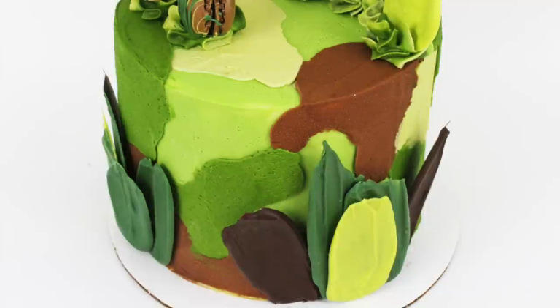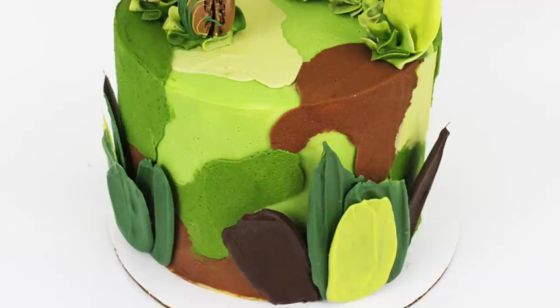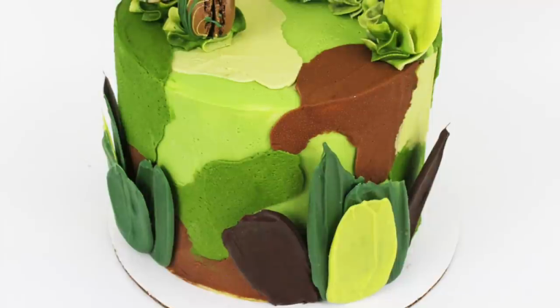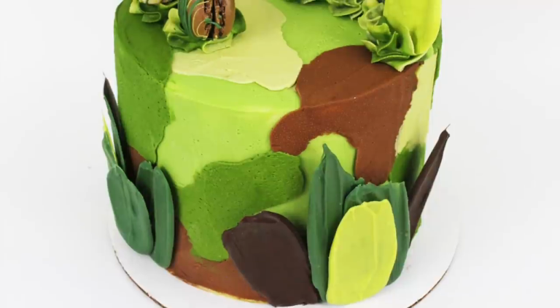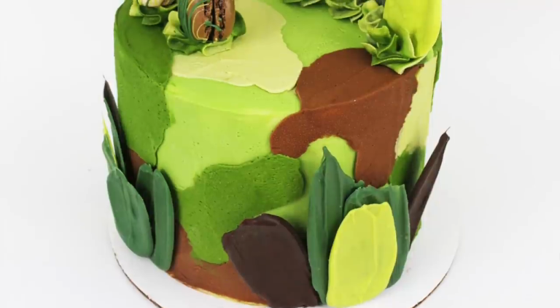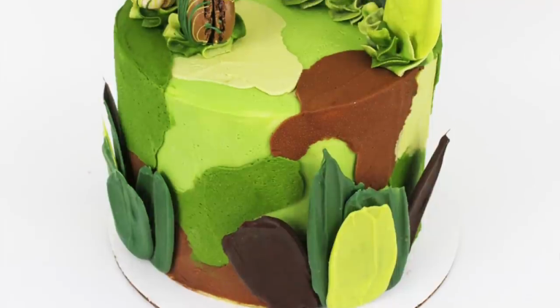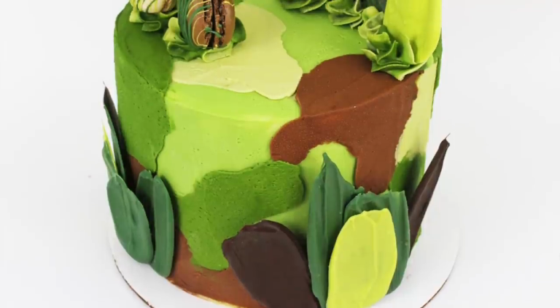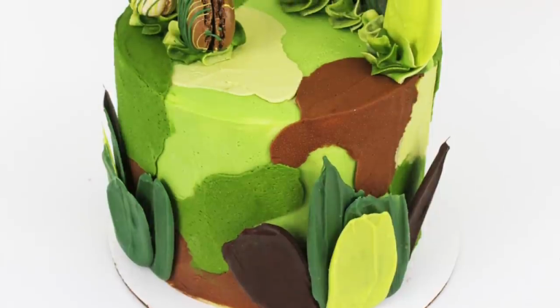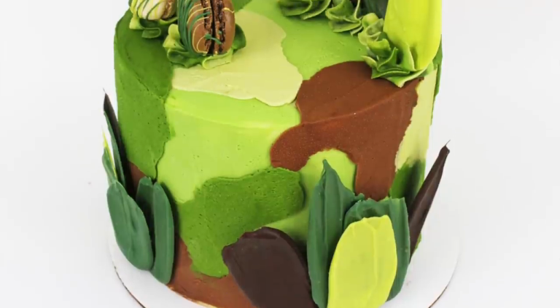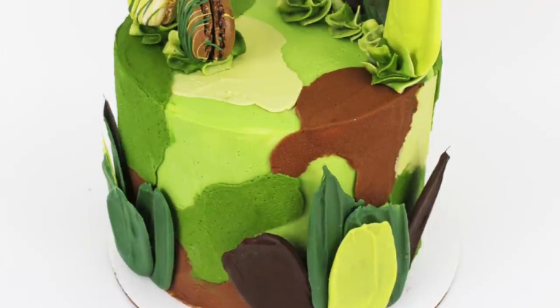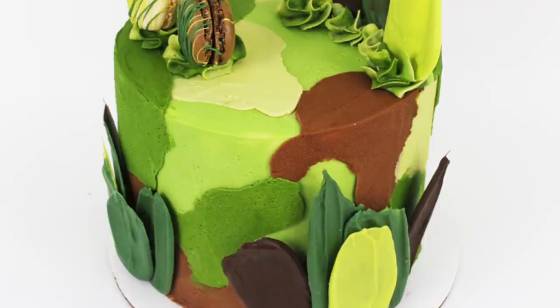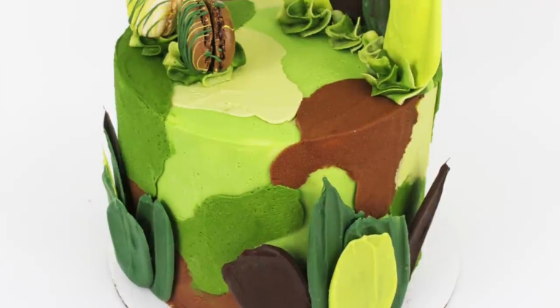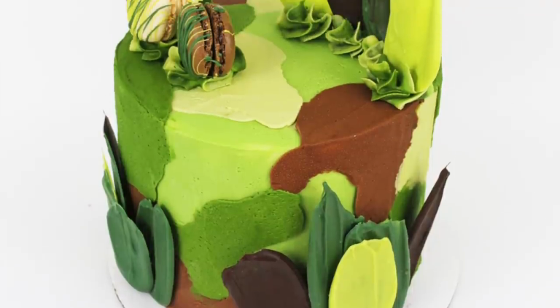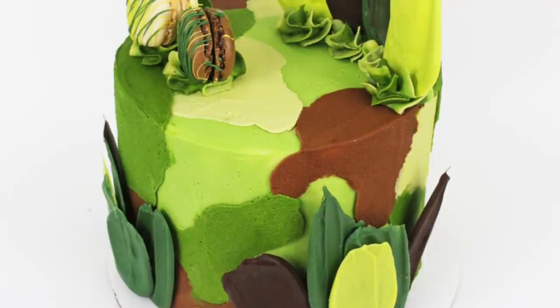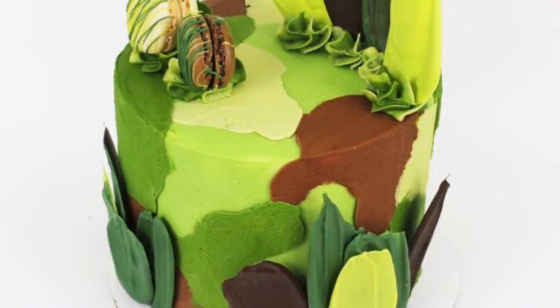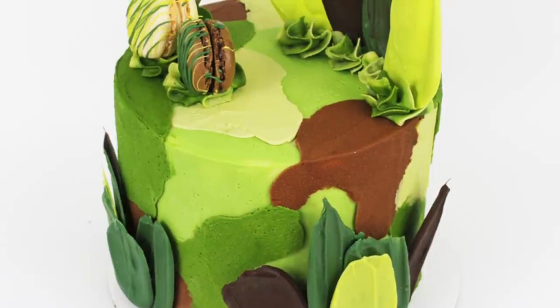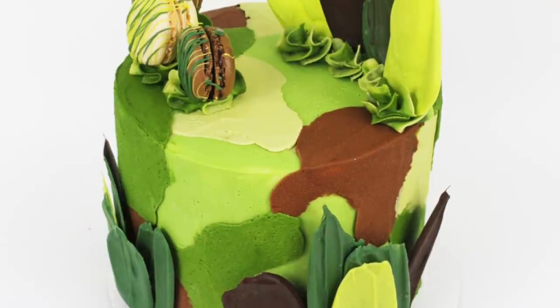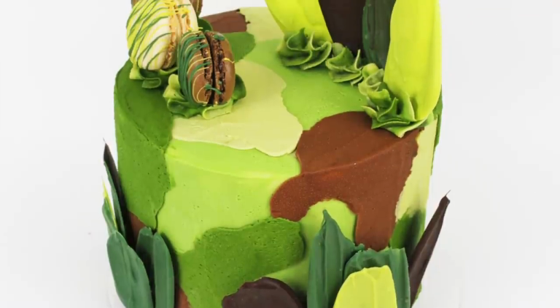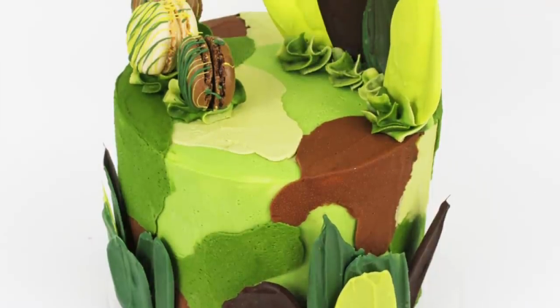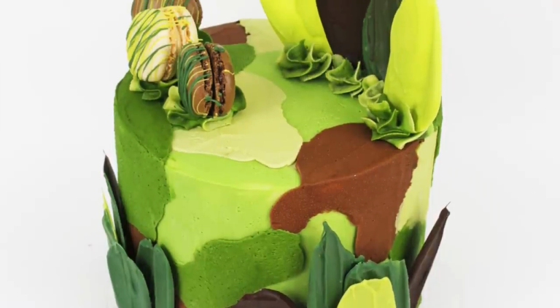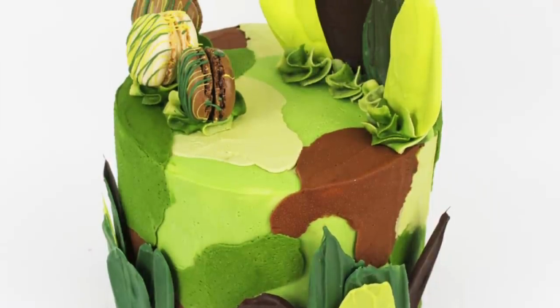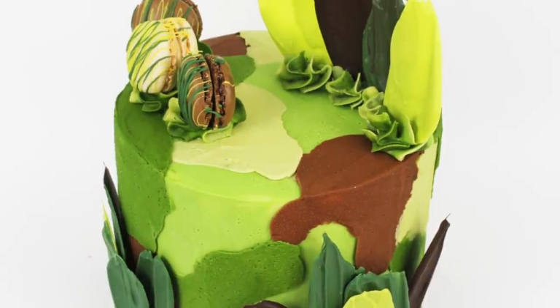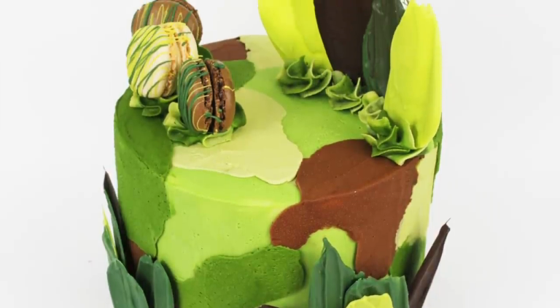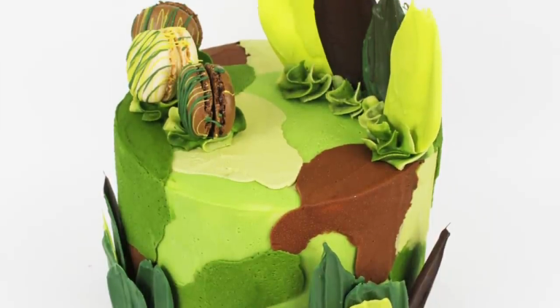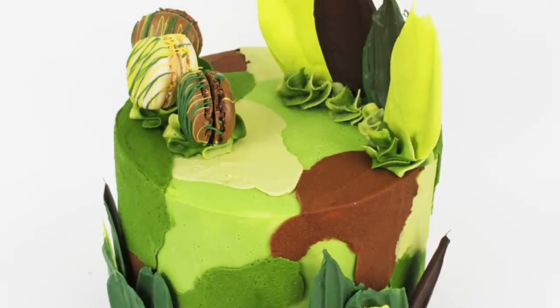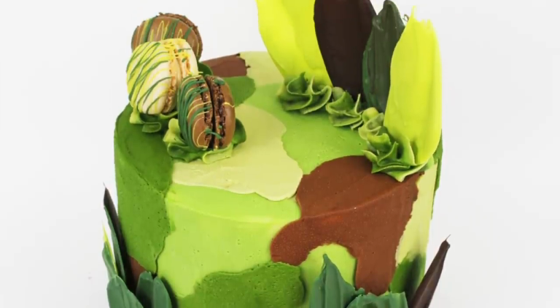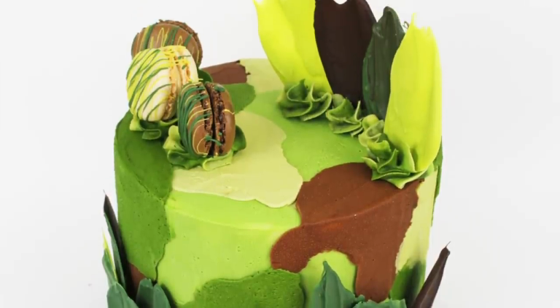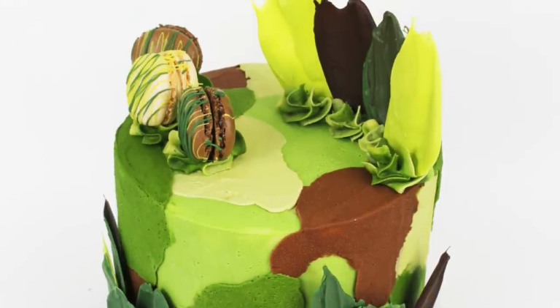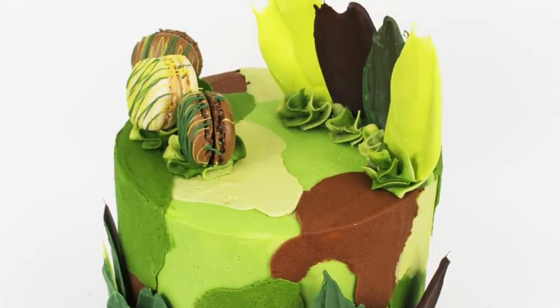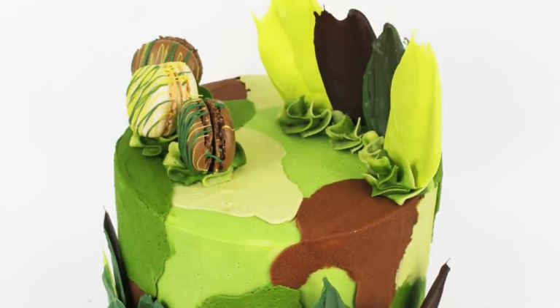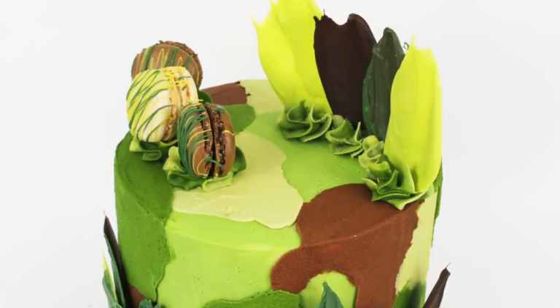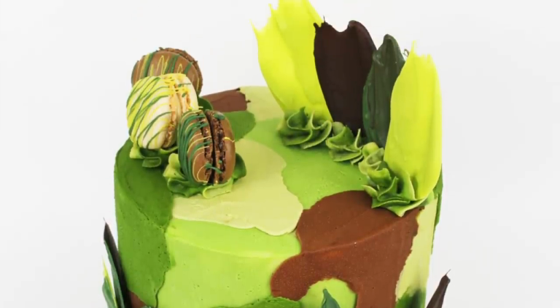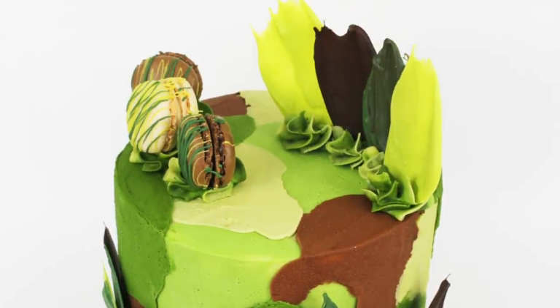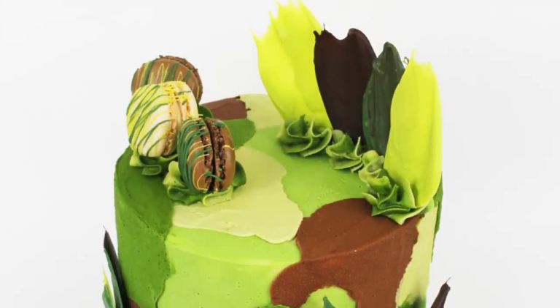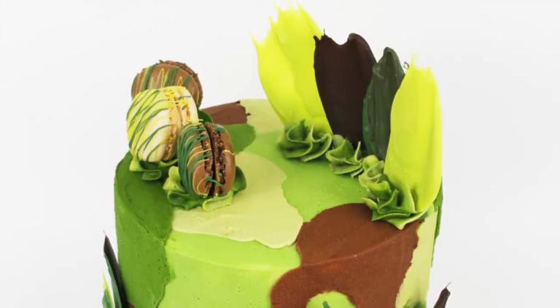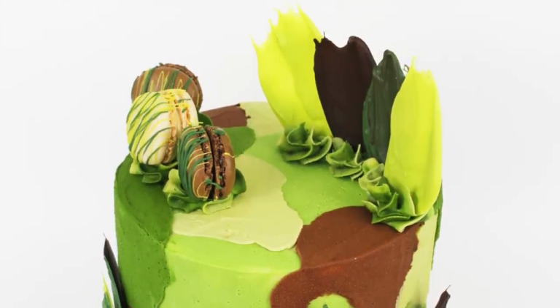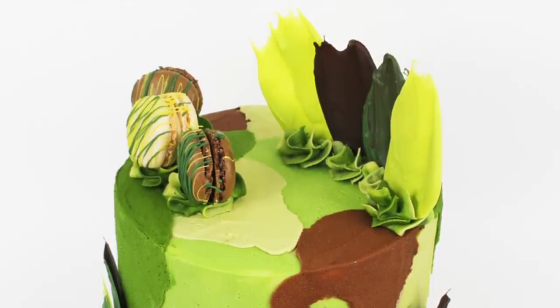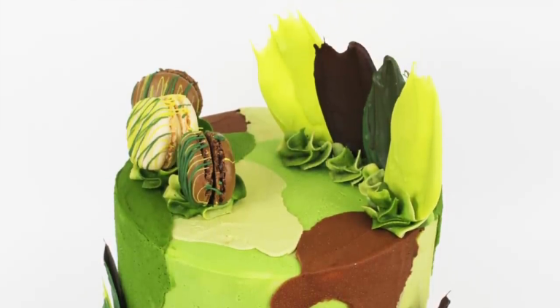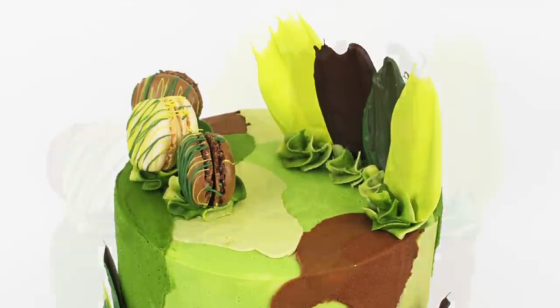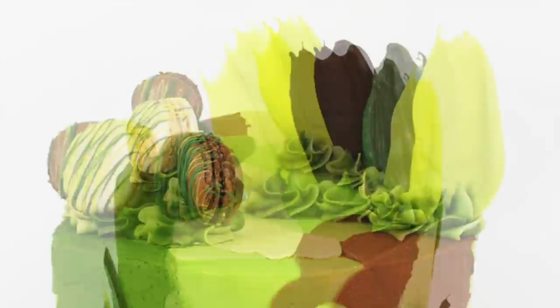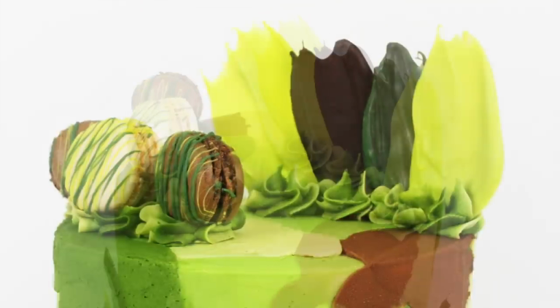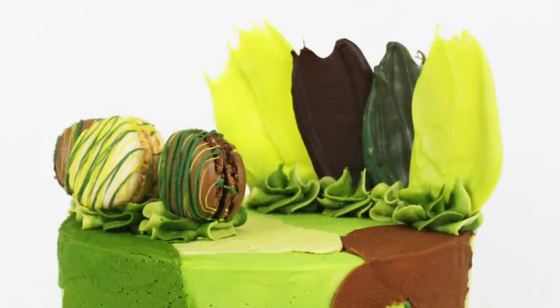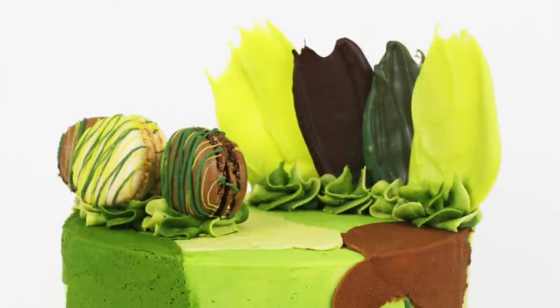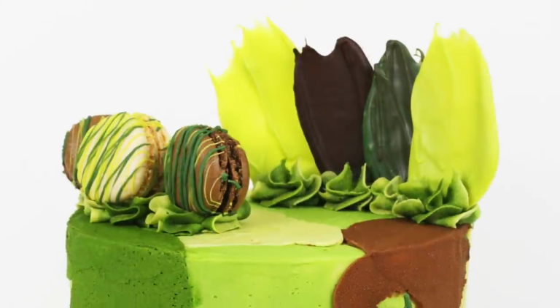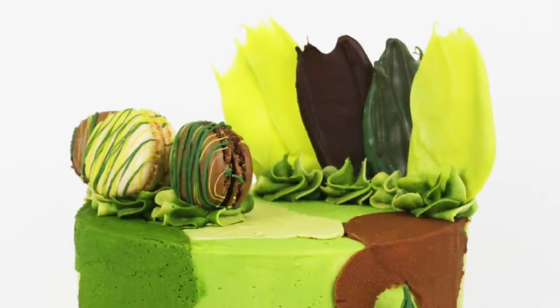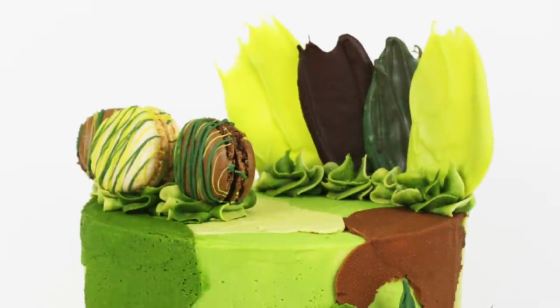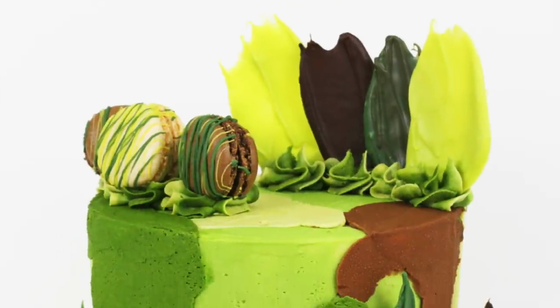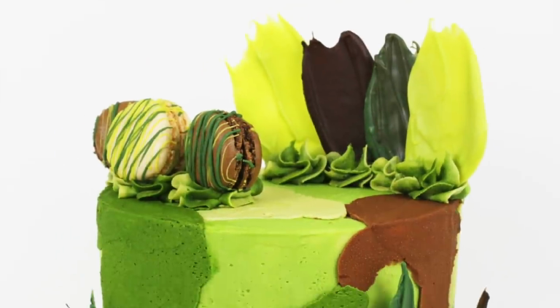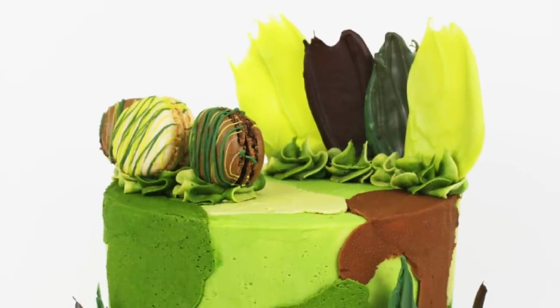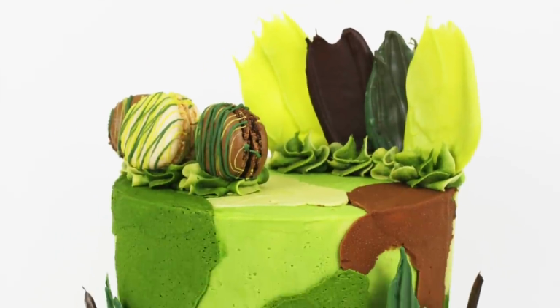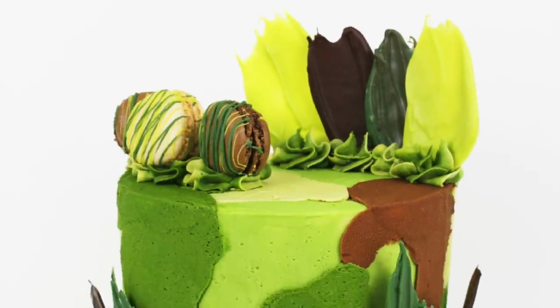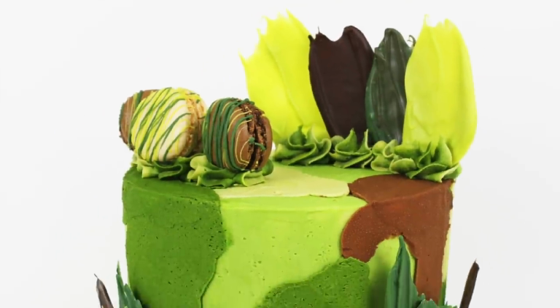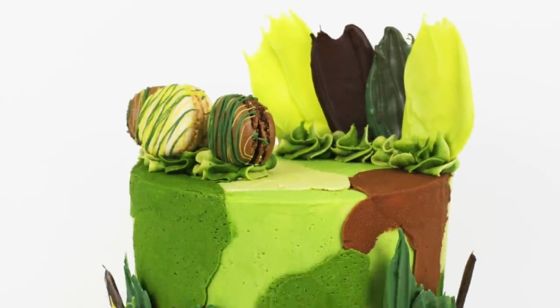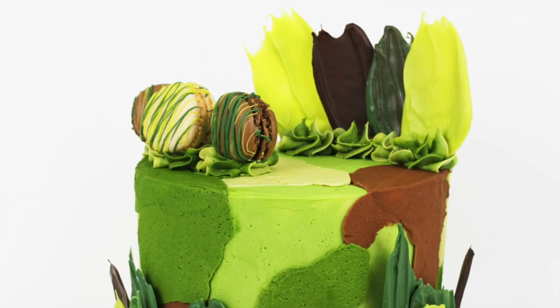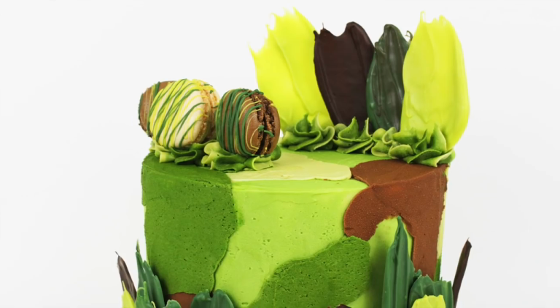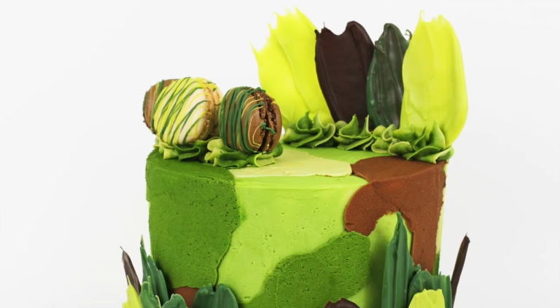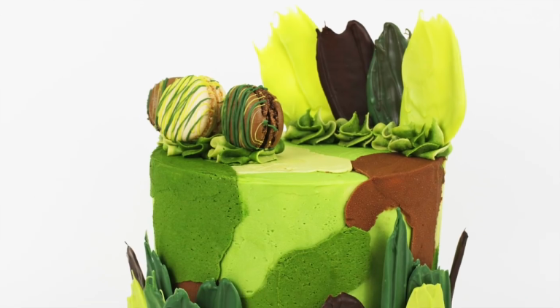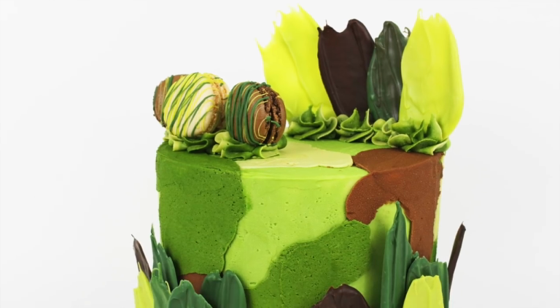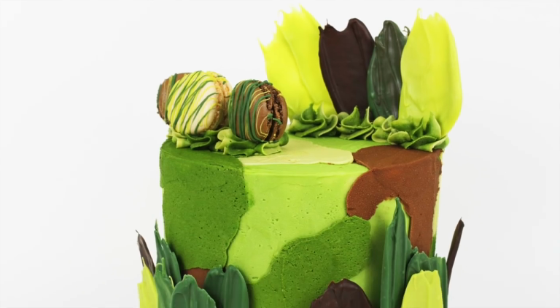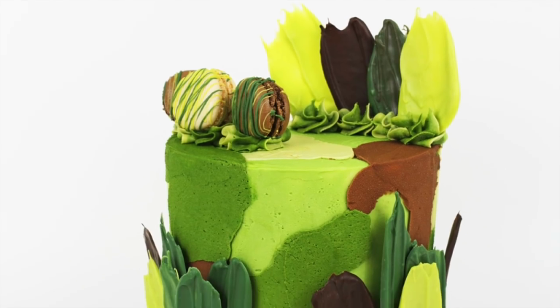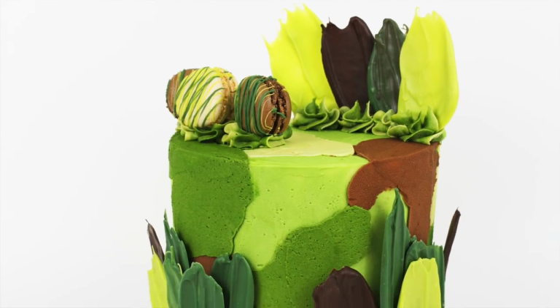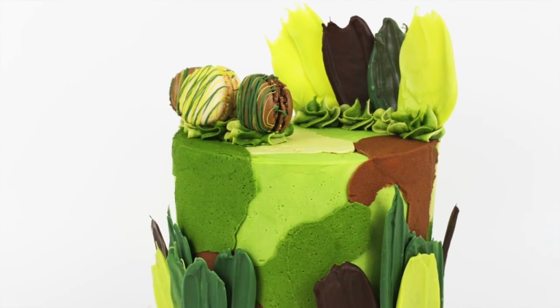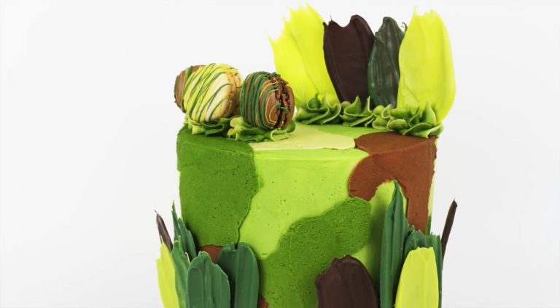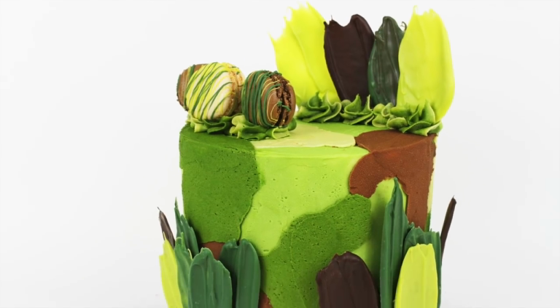In this tutorial I'm going to show you how to create camouflage buttercream and how to make camouflage cake toppers with chocolate.